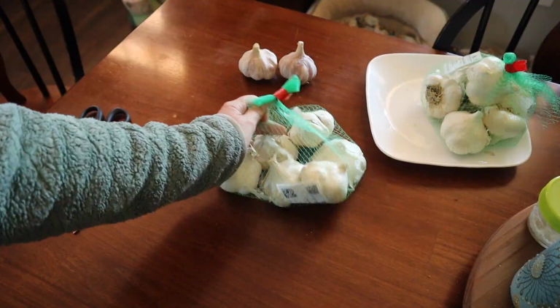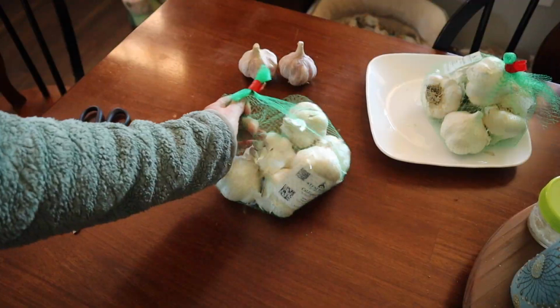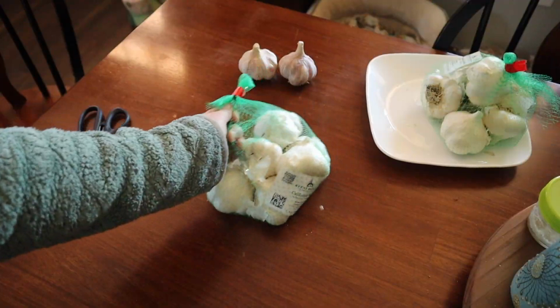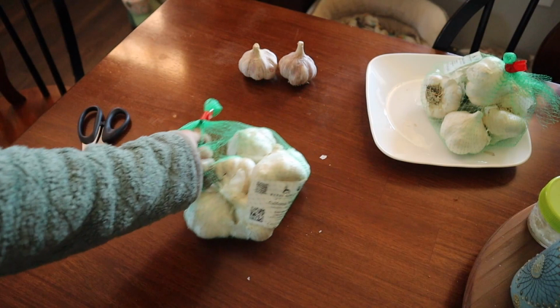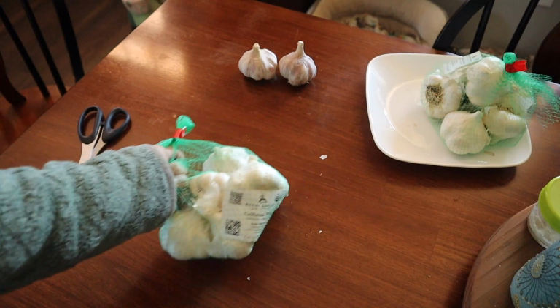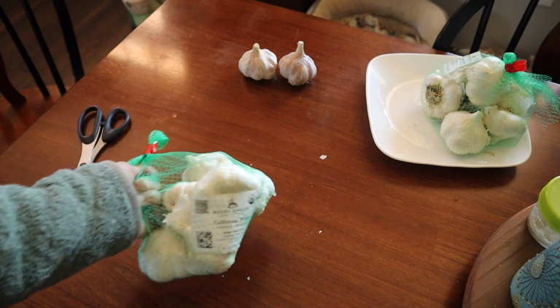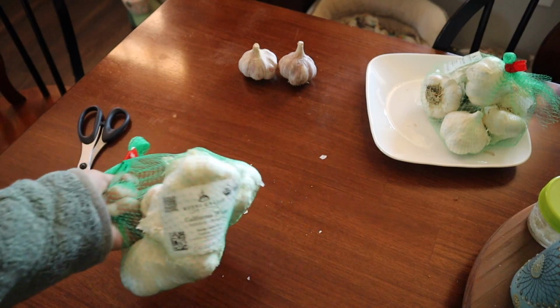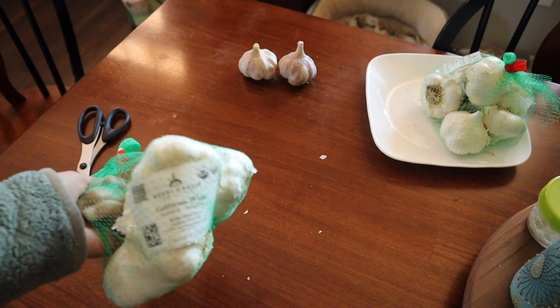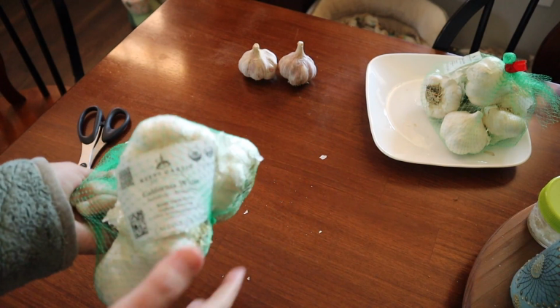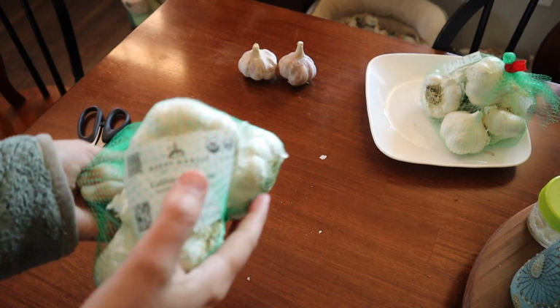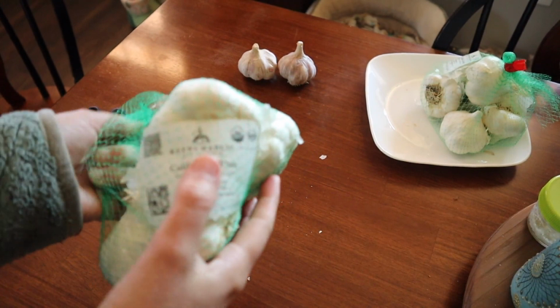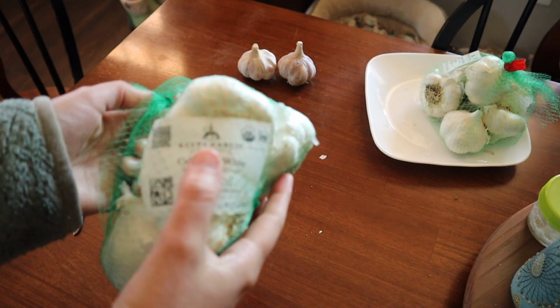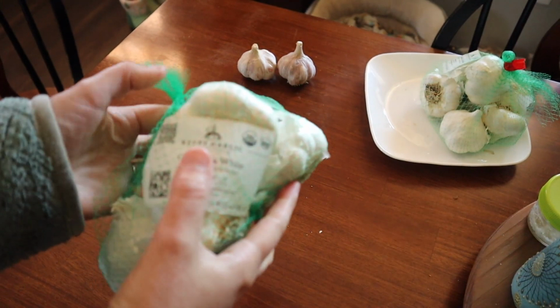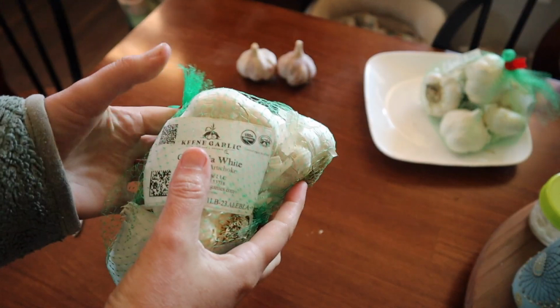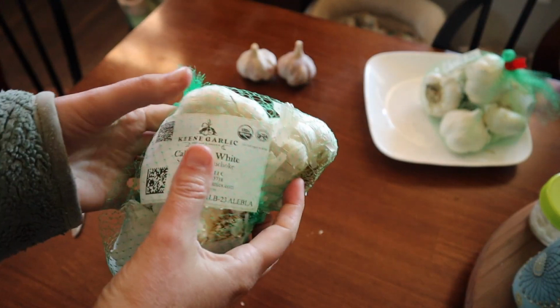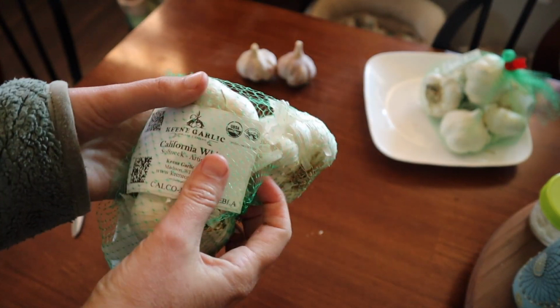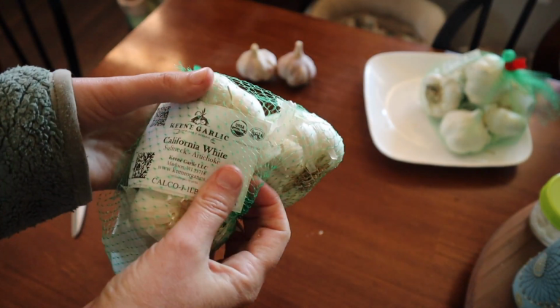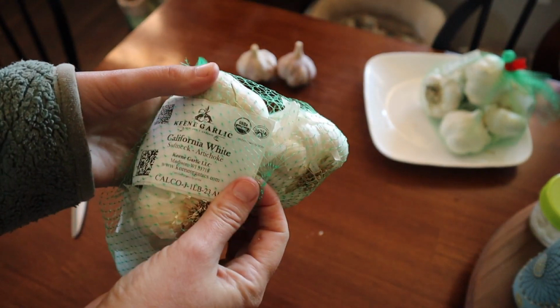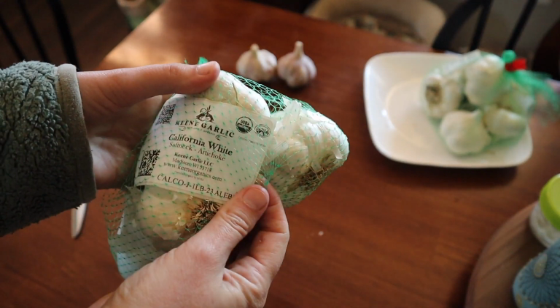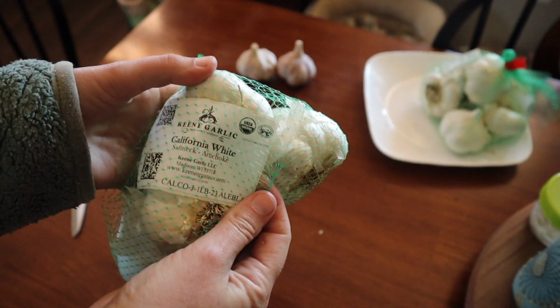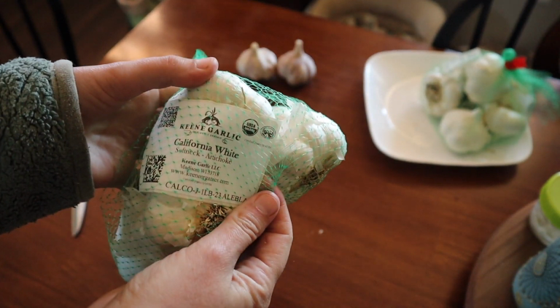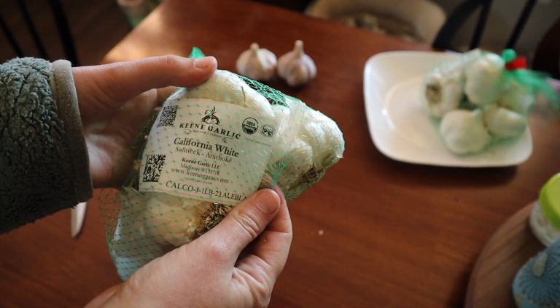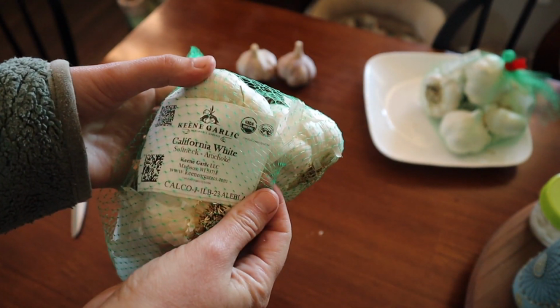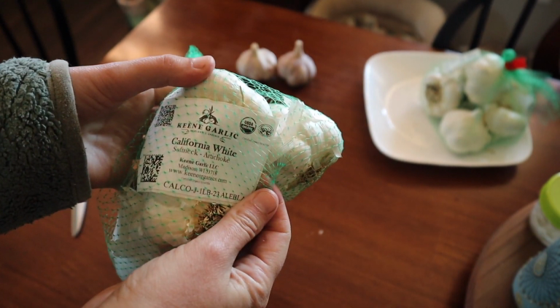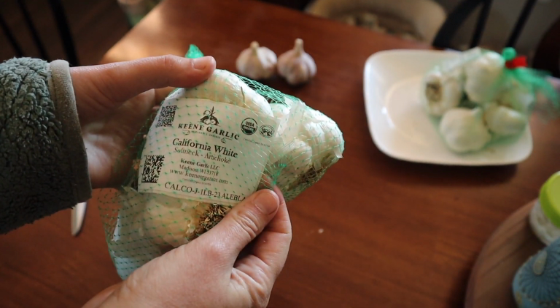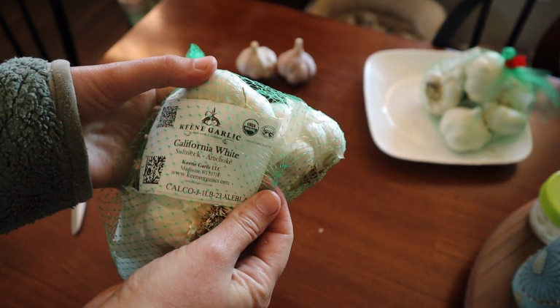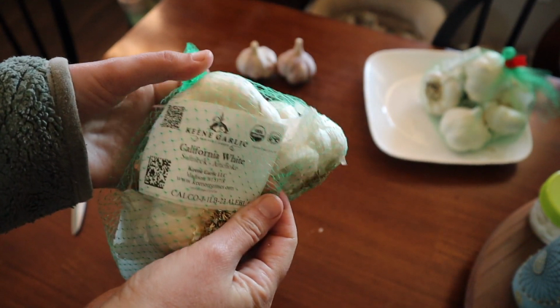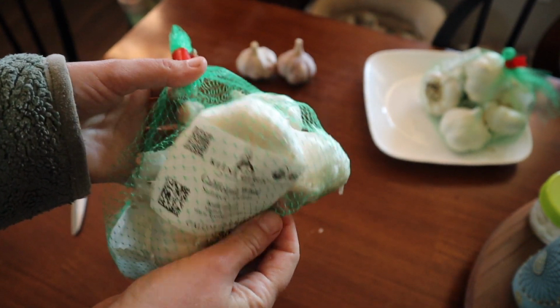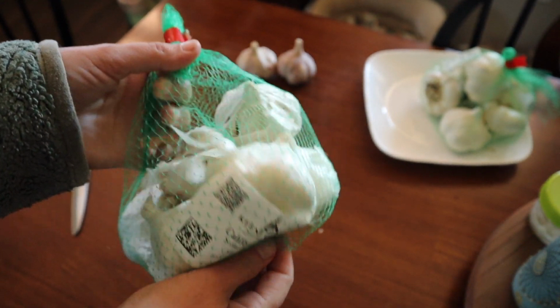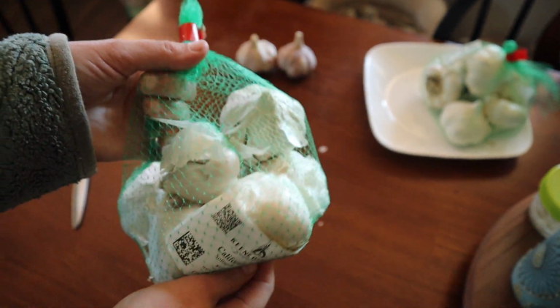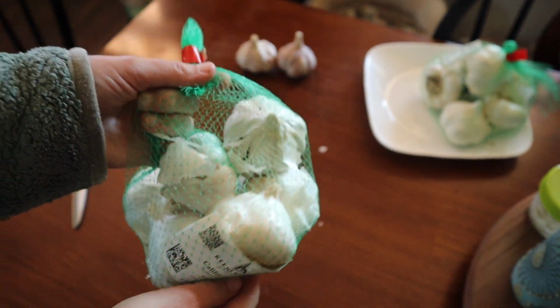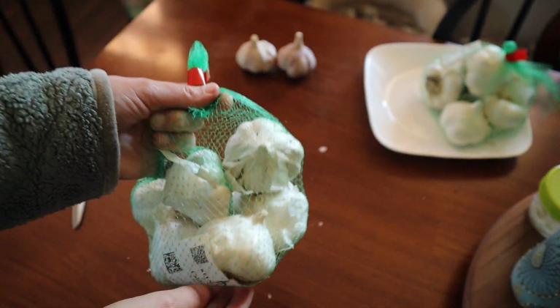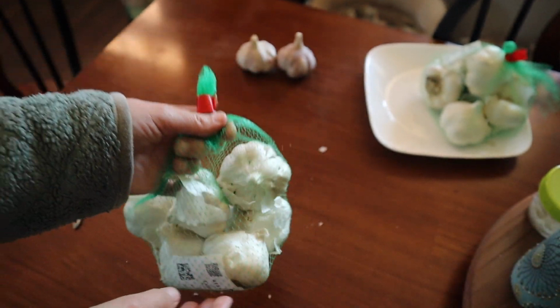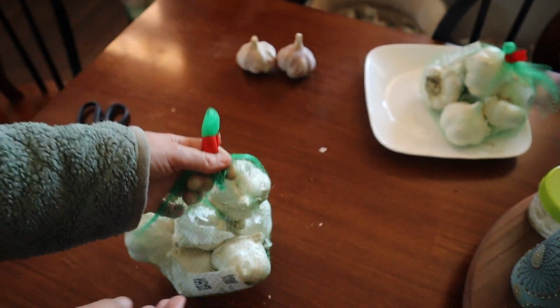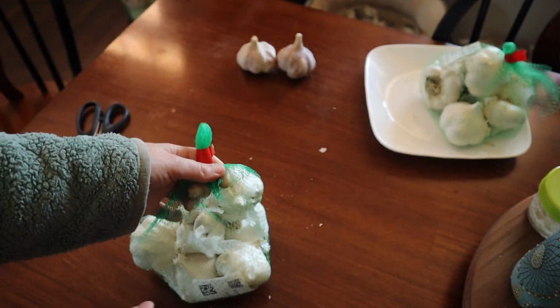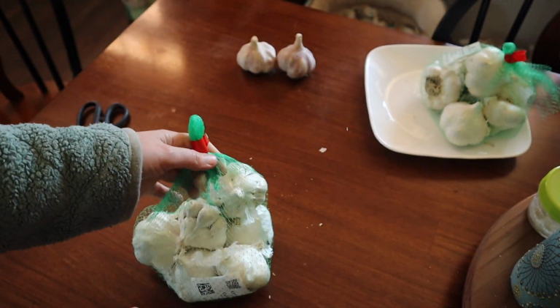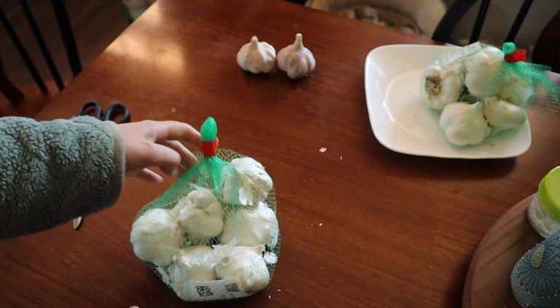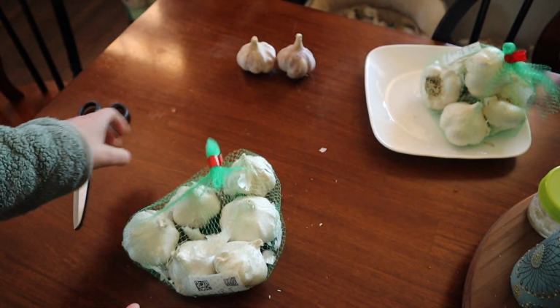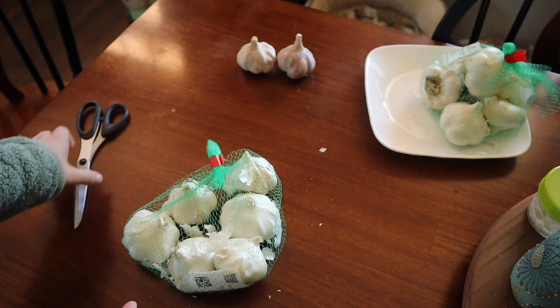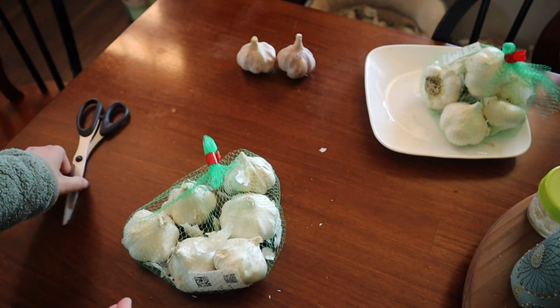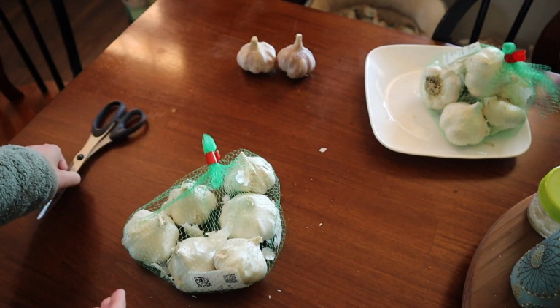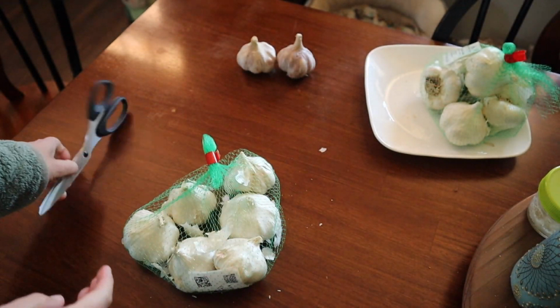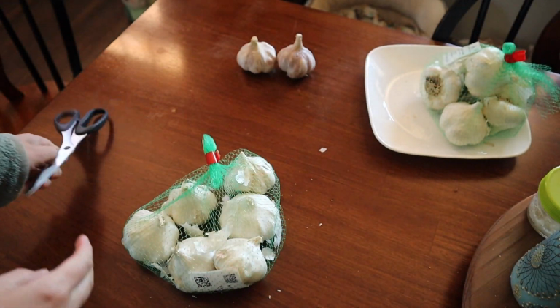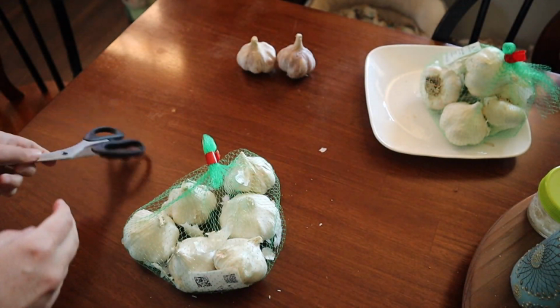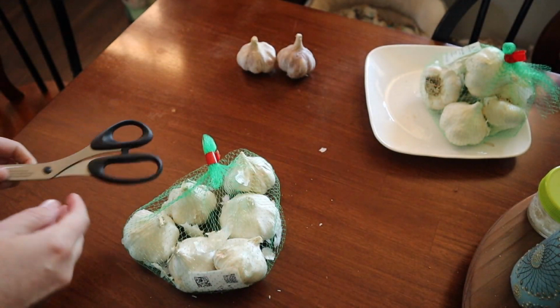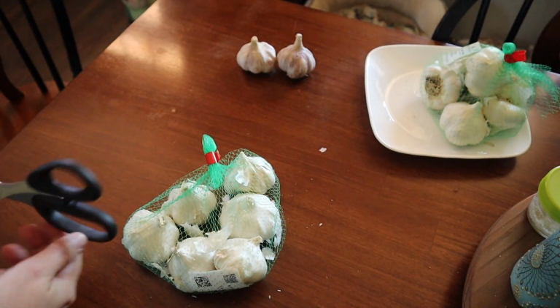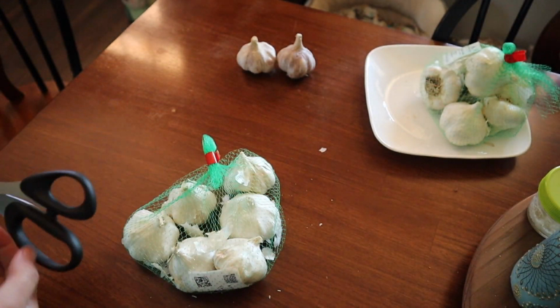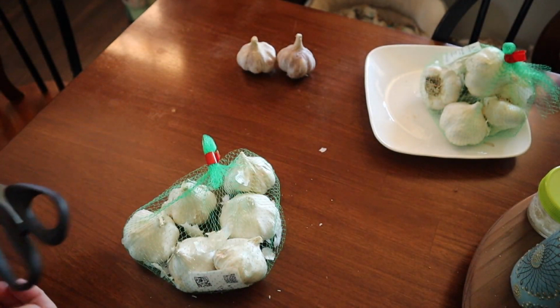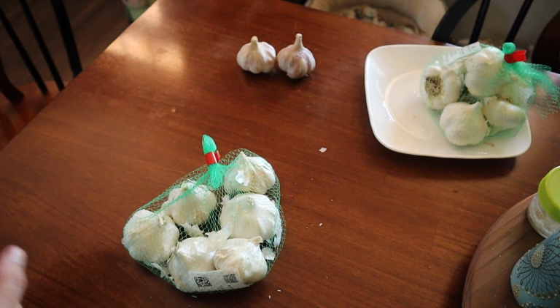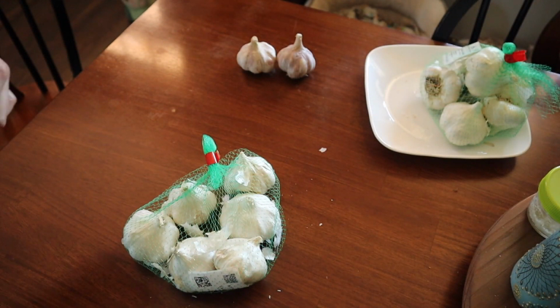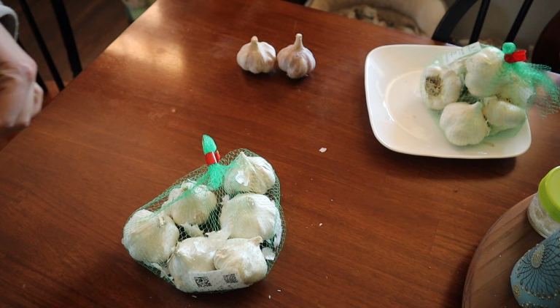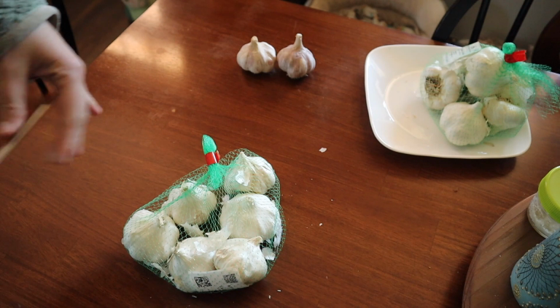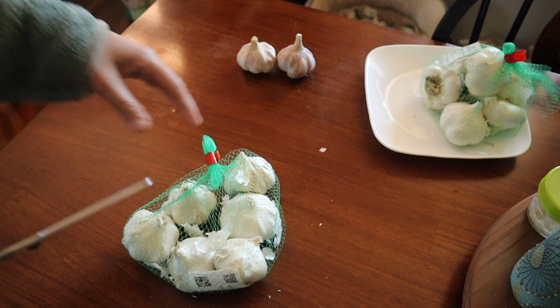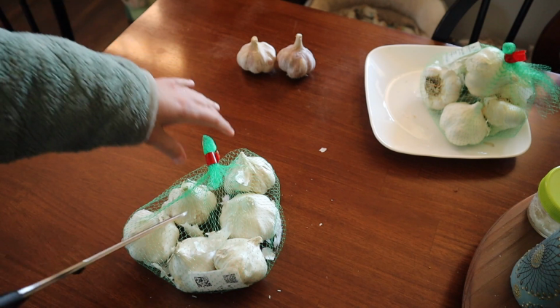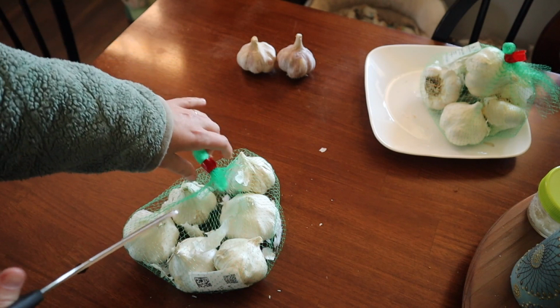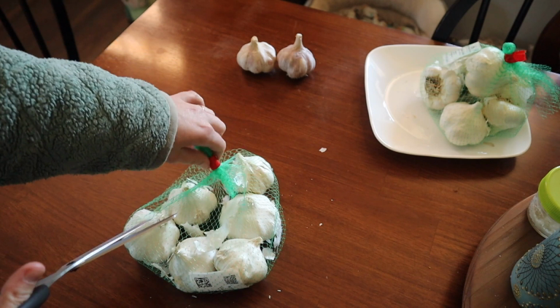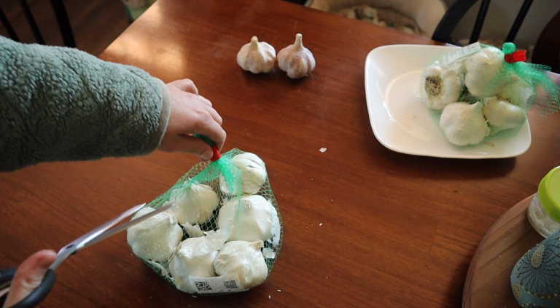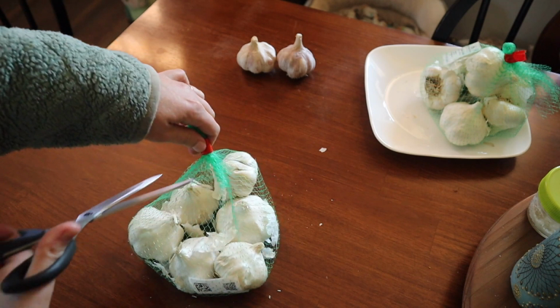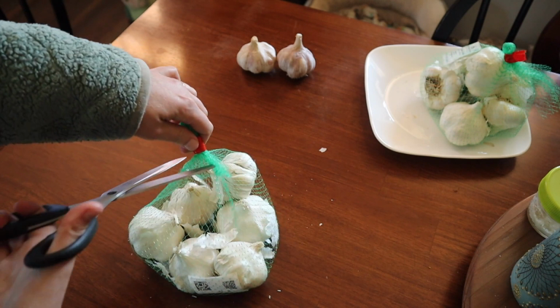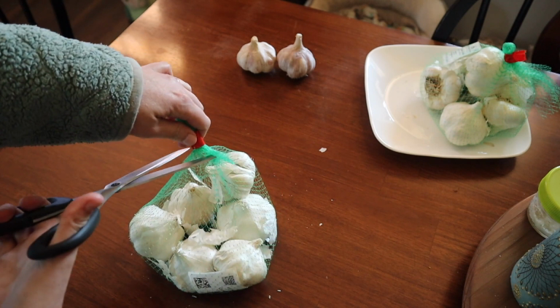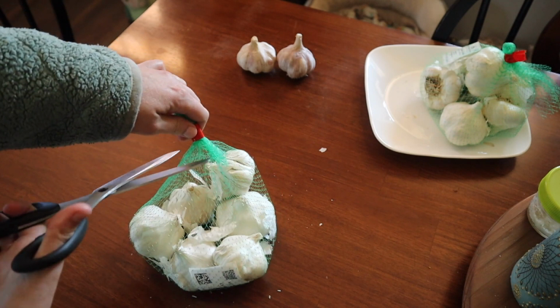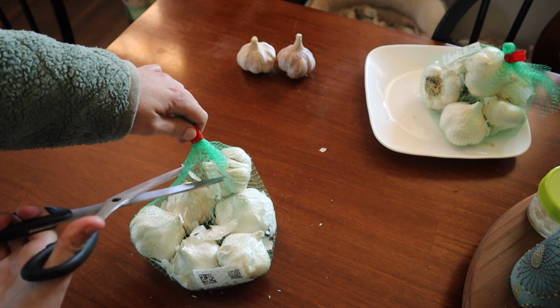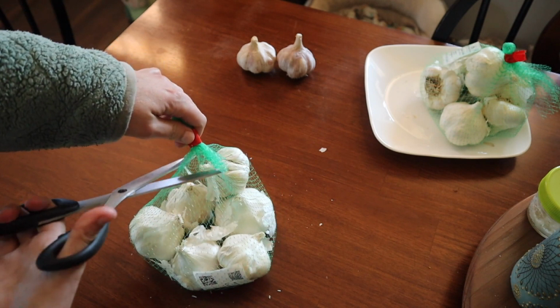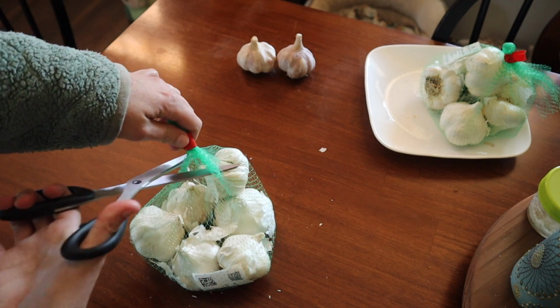While Nathan finished spreading the compost outside, I went inside to get our garlic cloves split so that we could start planting them.